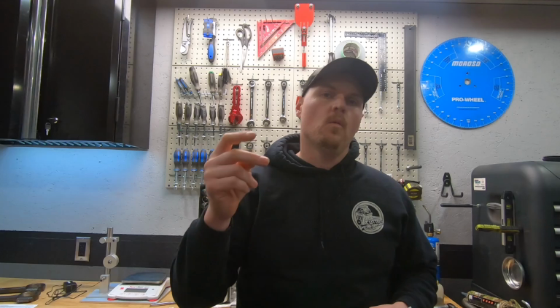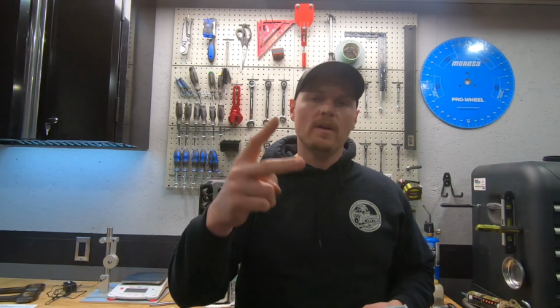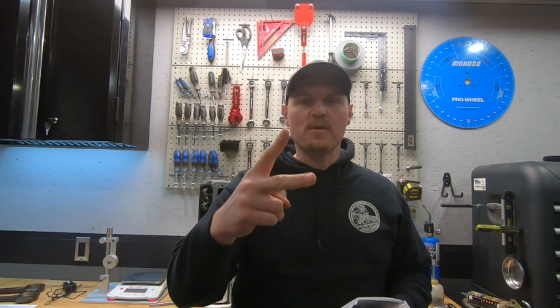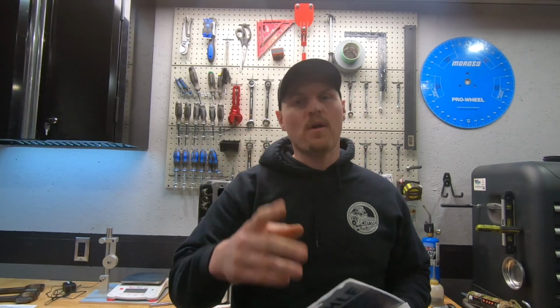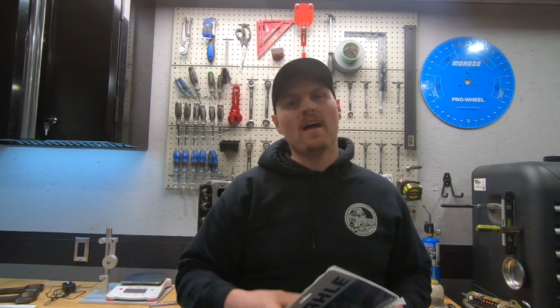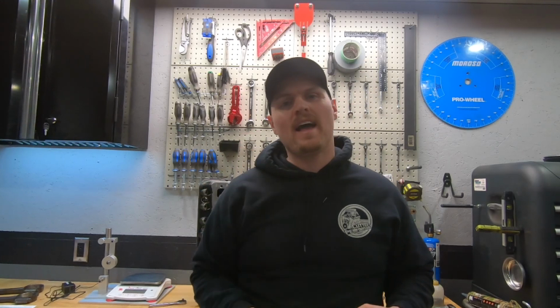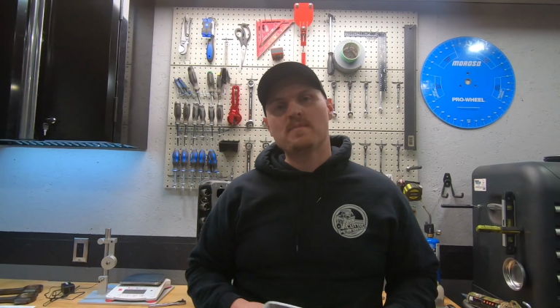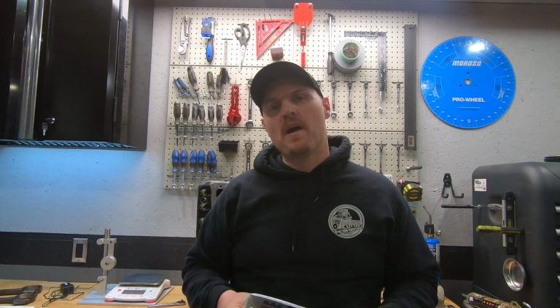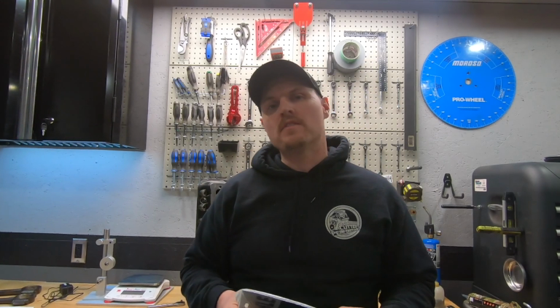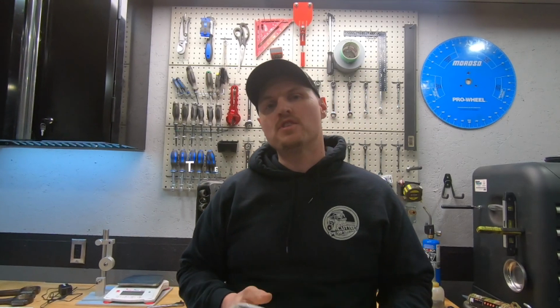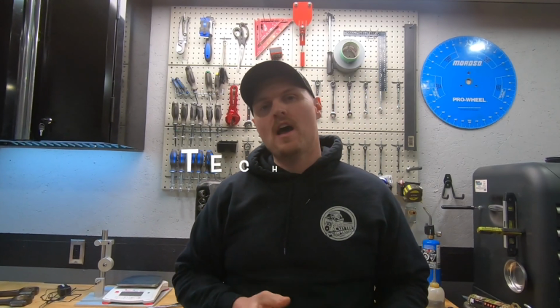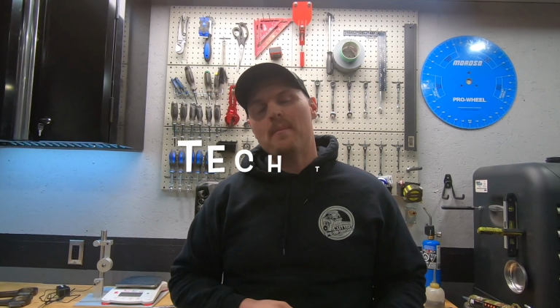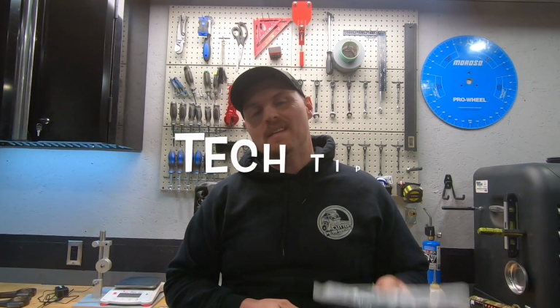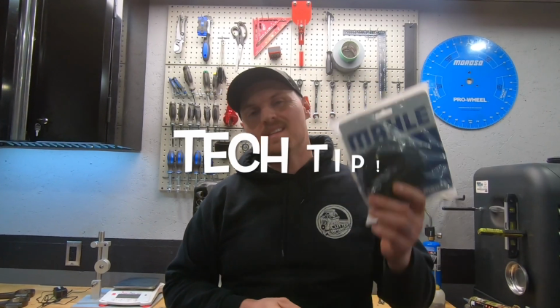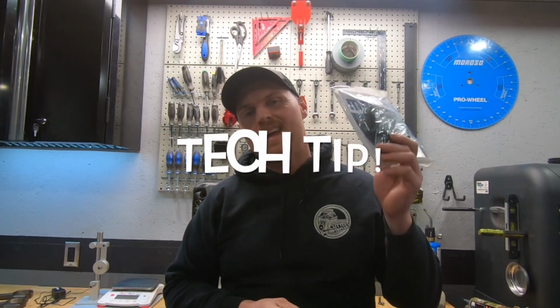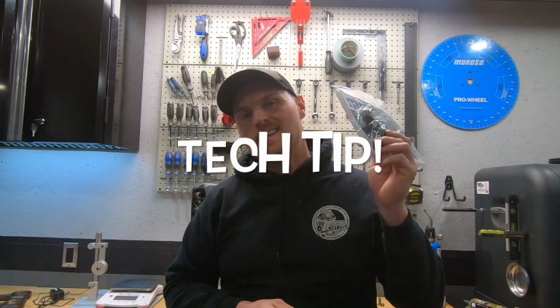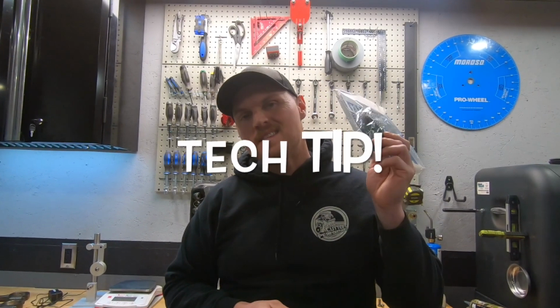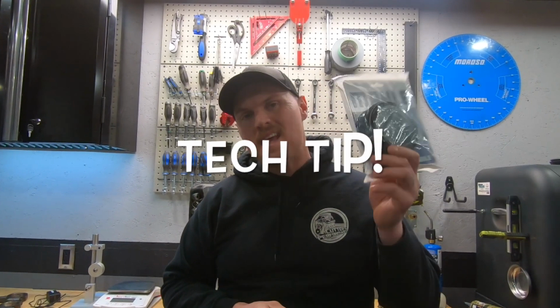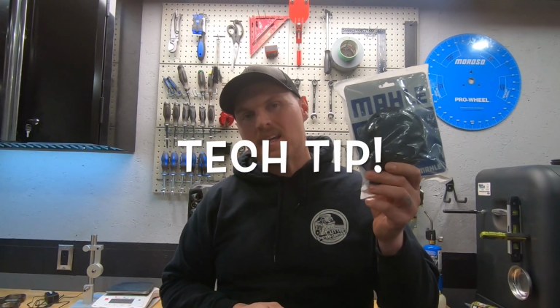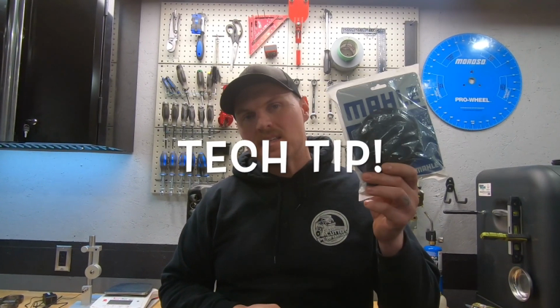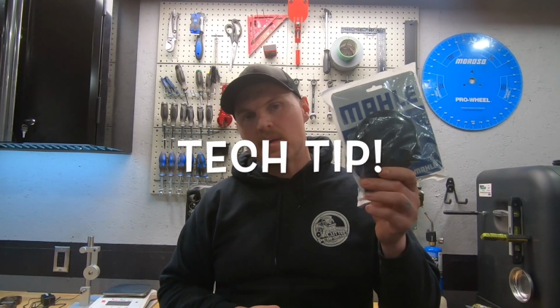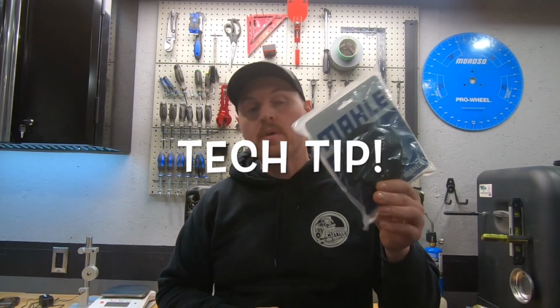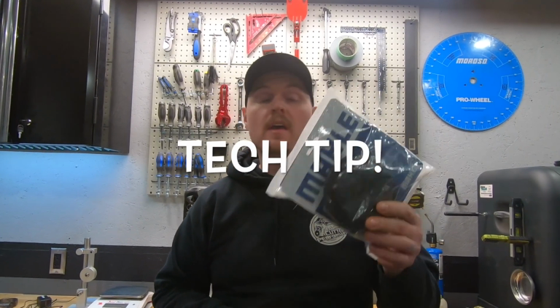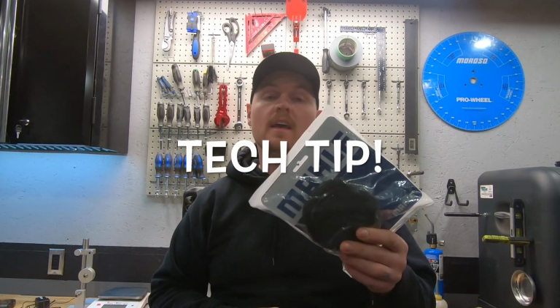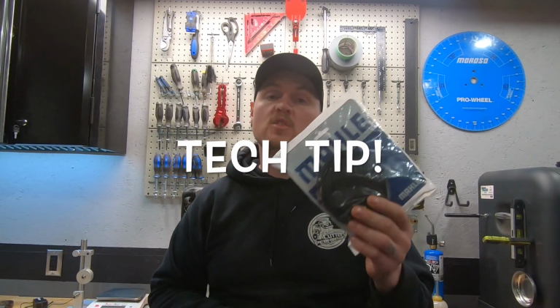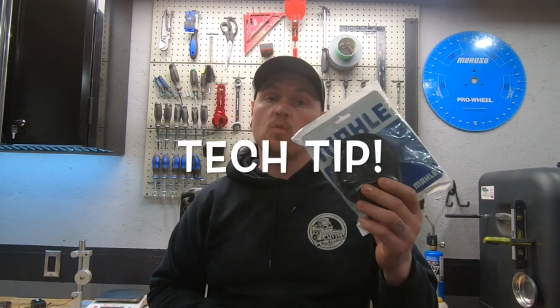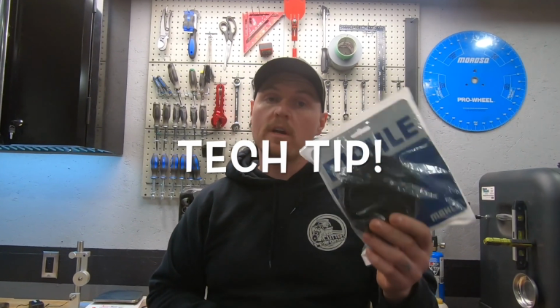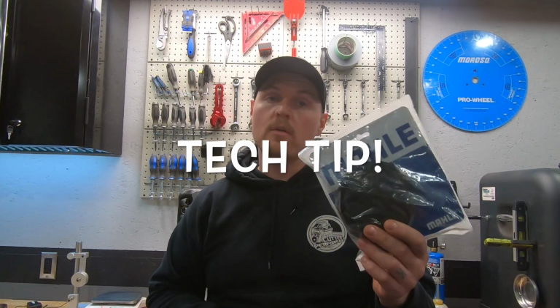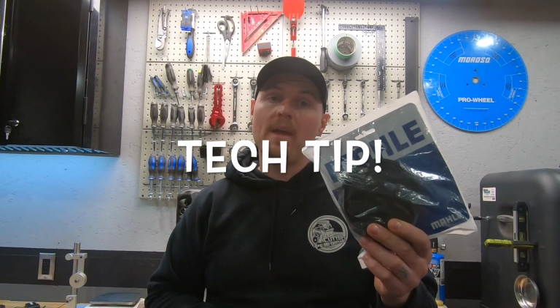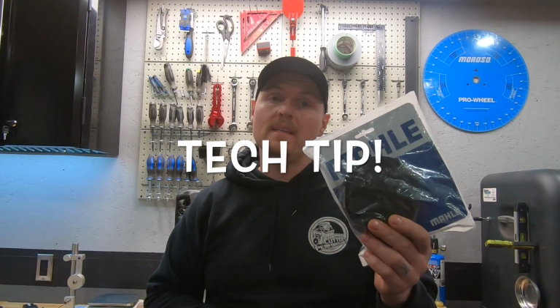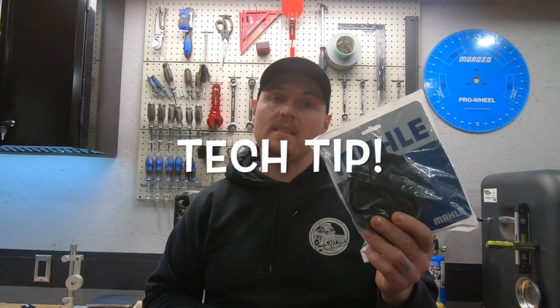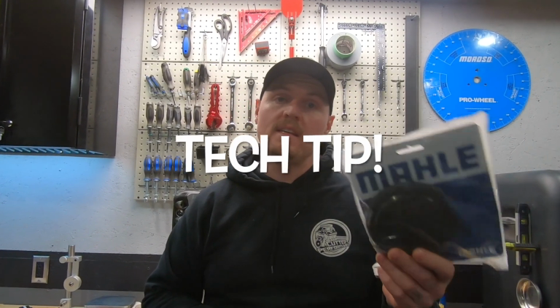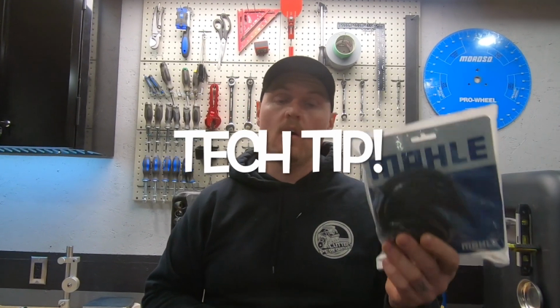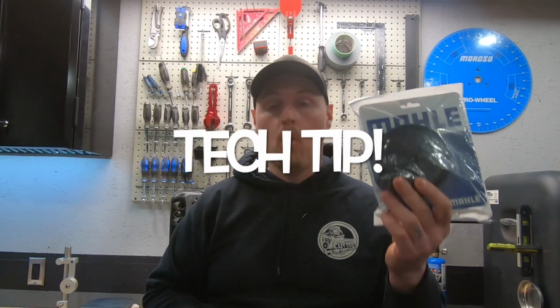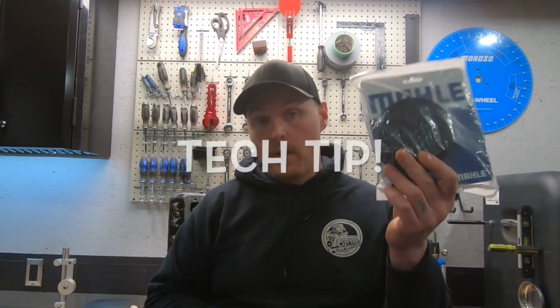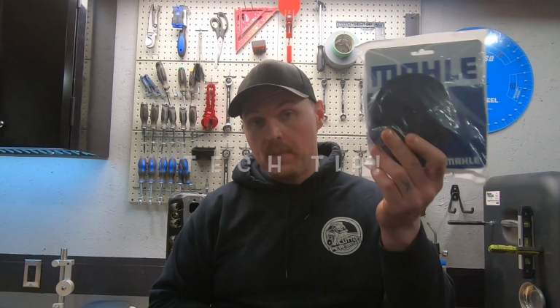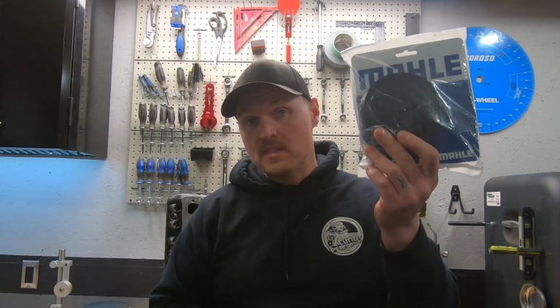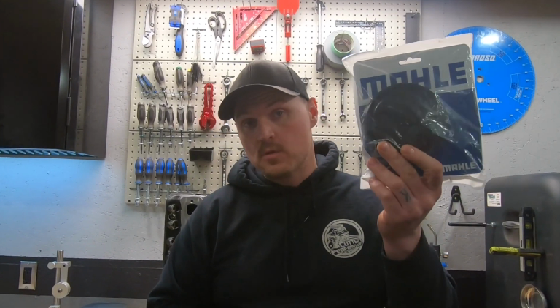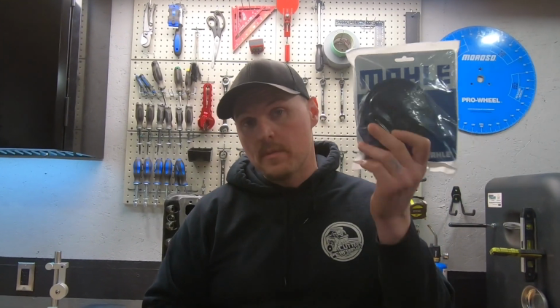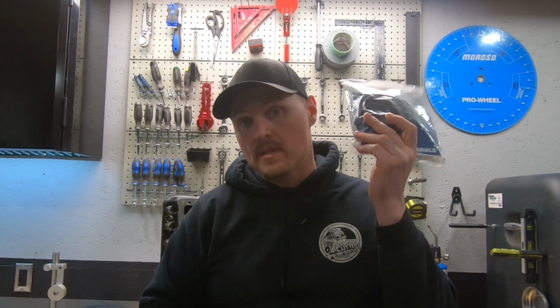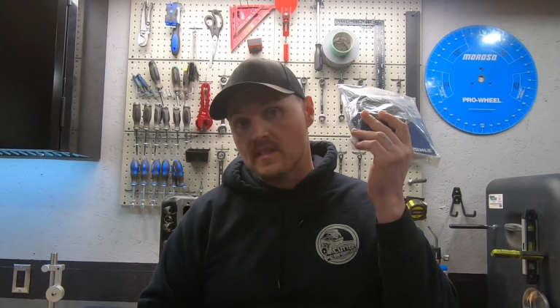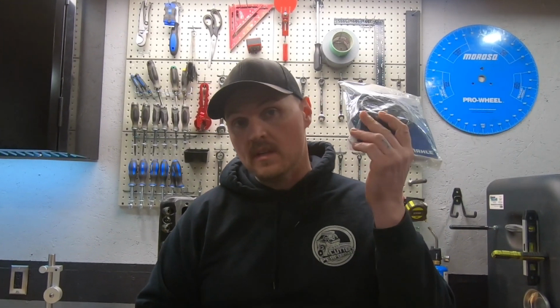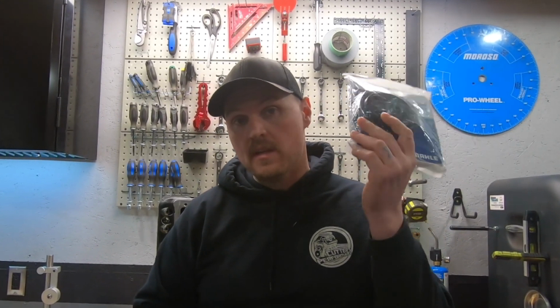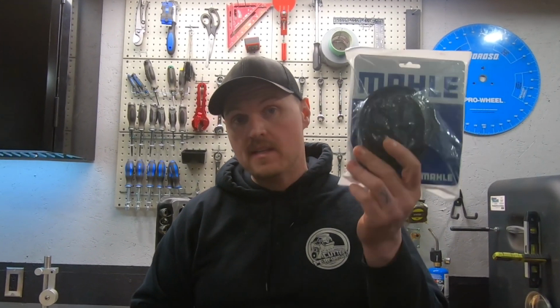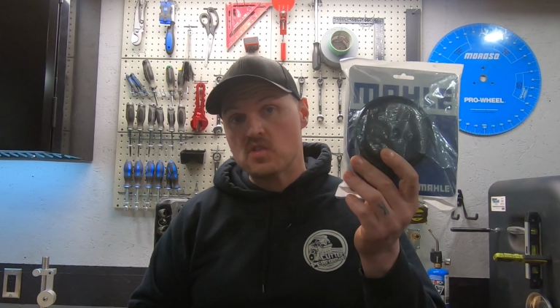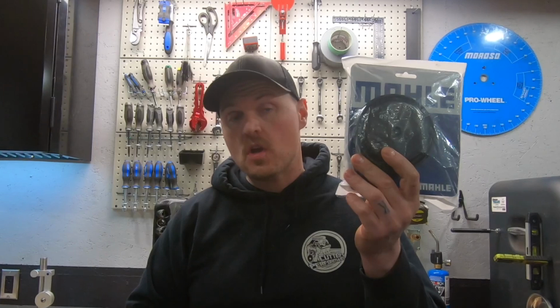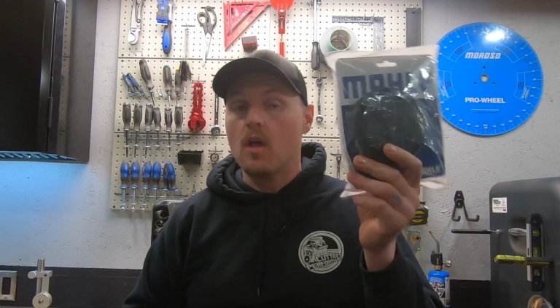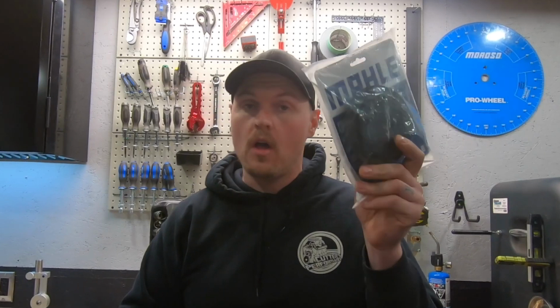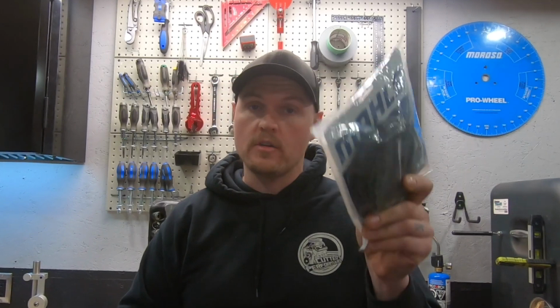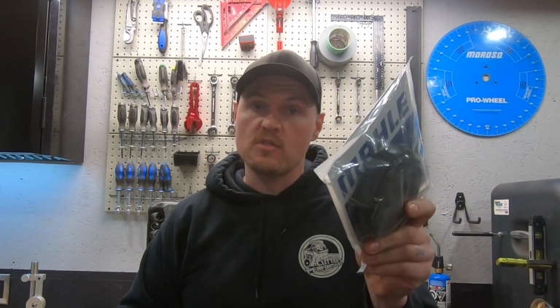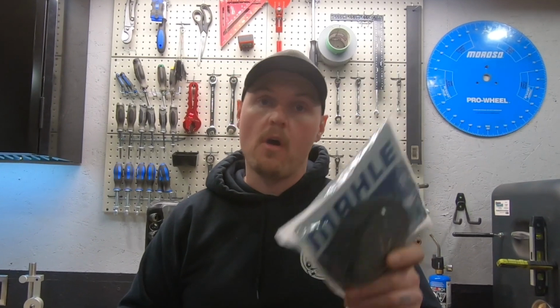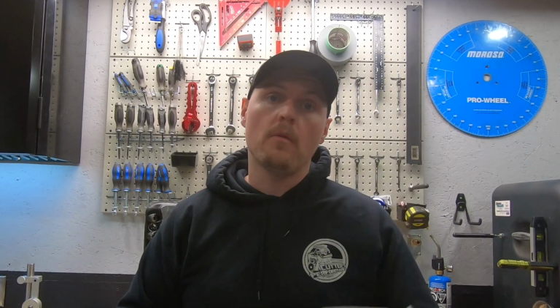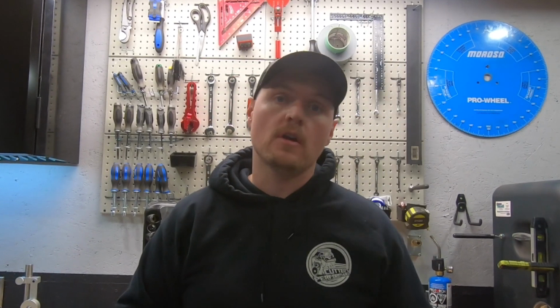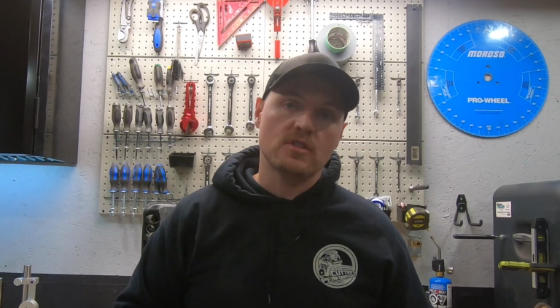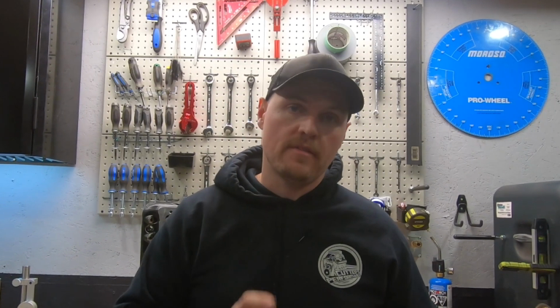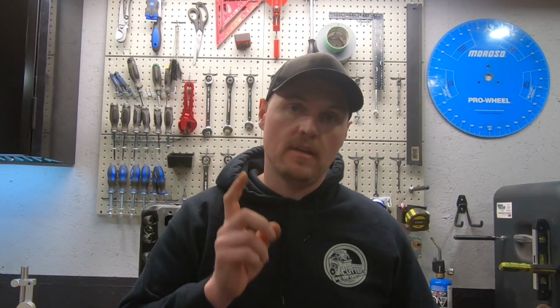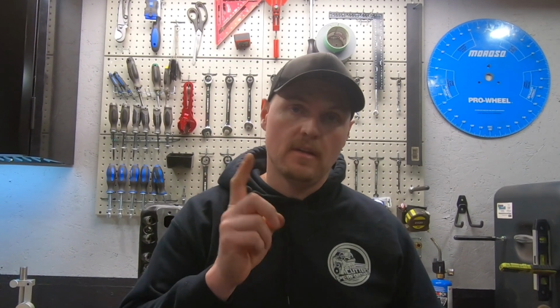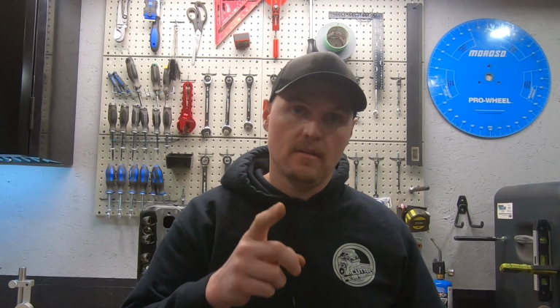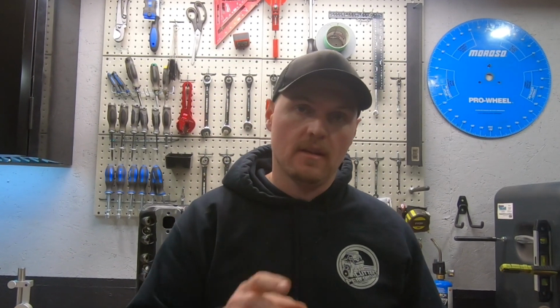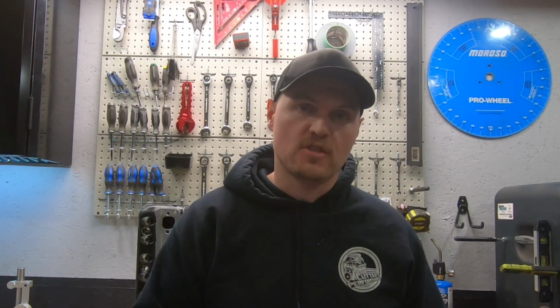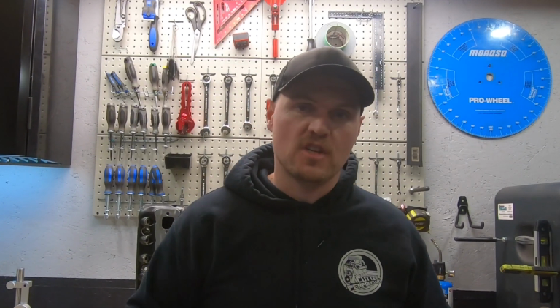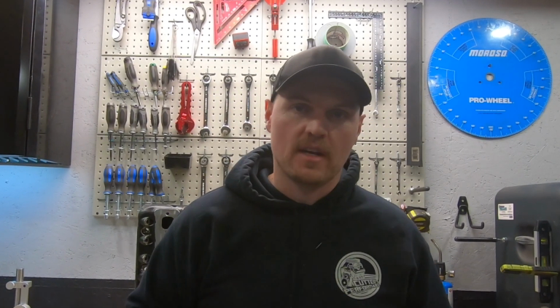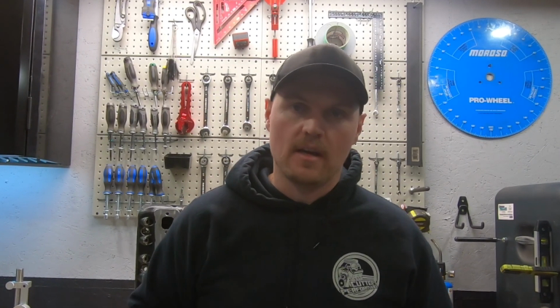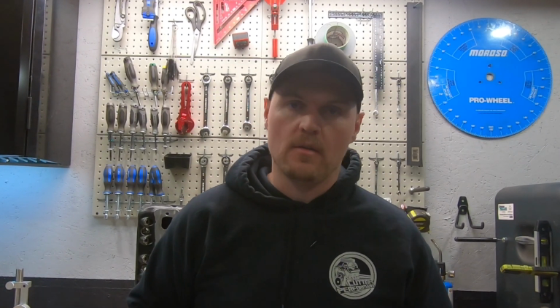What is going on guys? Pout in the shop and today's tech tip is rear main seal — one-piece rear main seal install on your small block Chevy. Let's check it out.